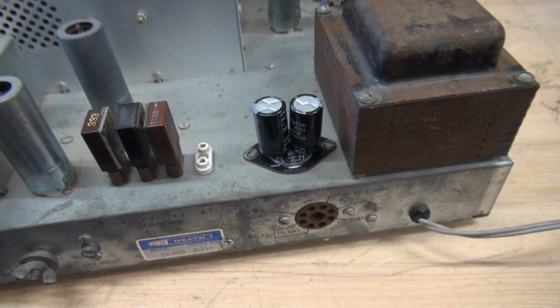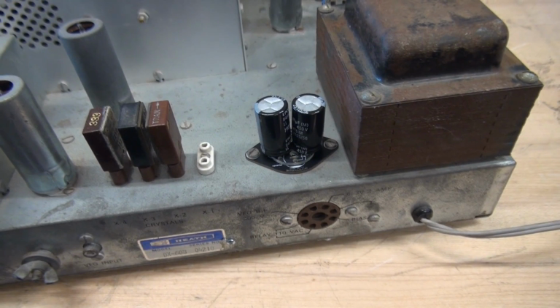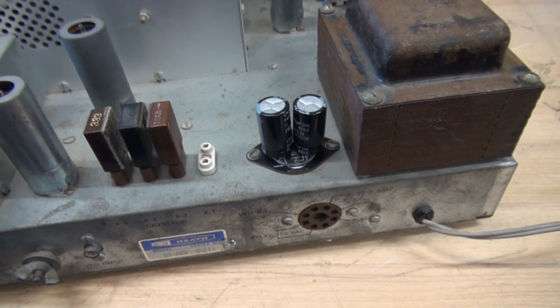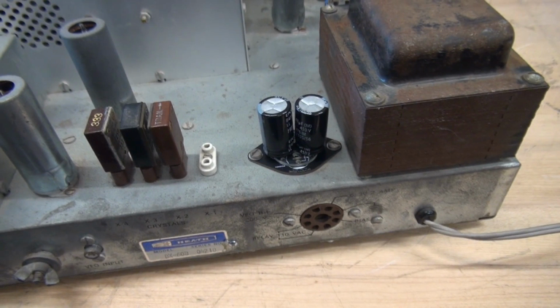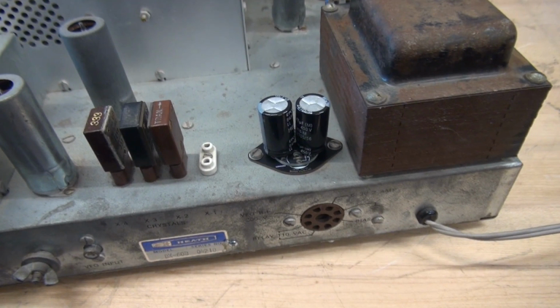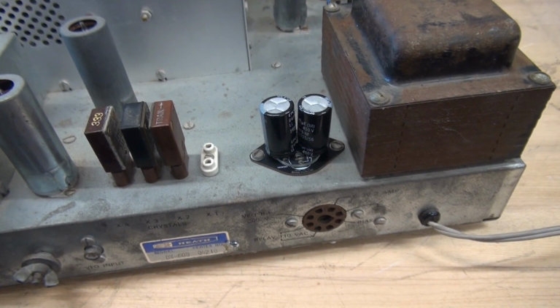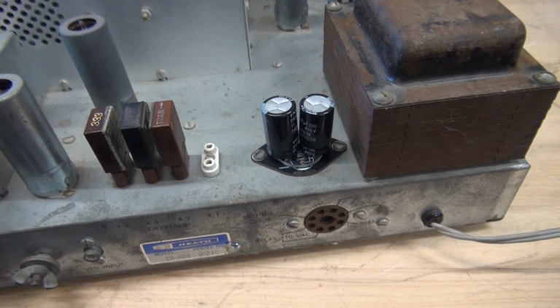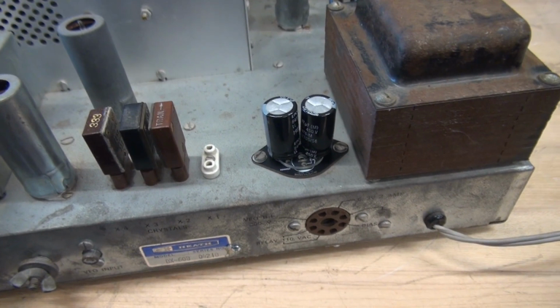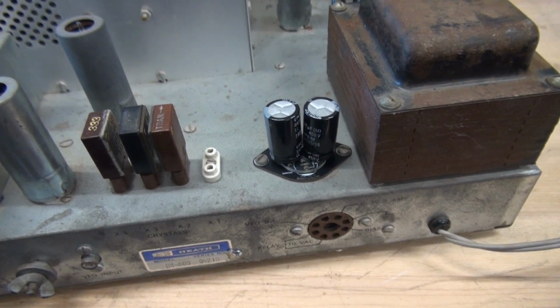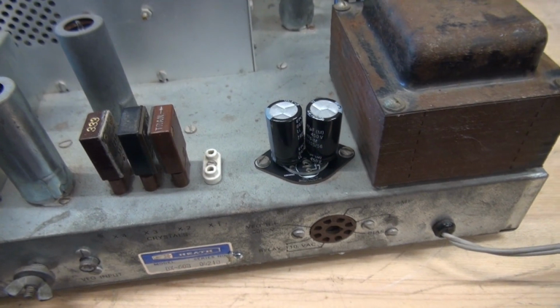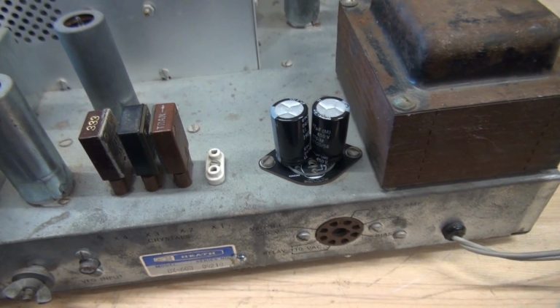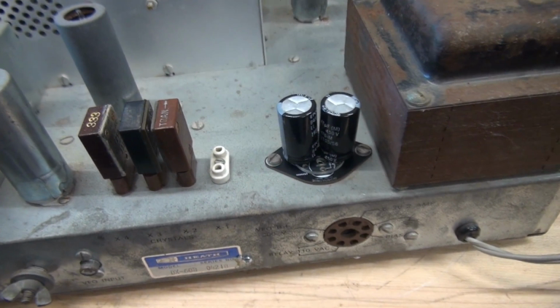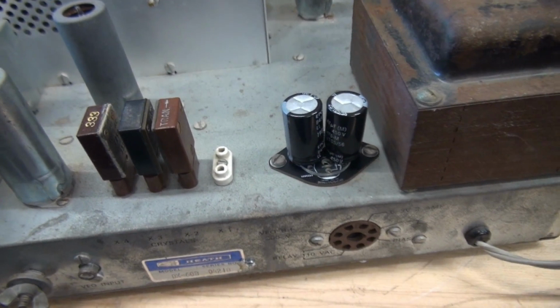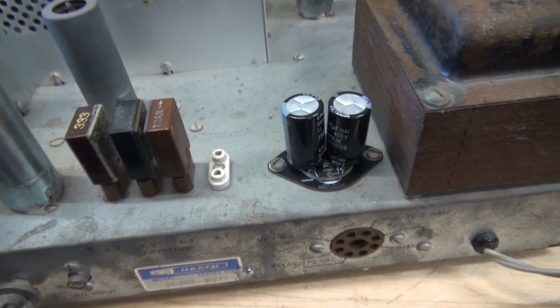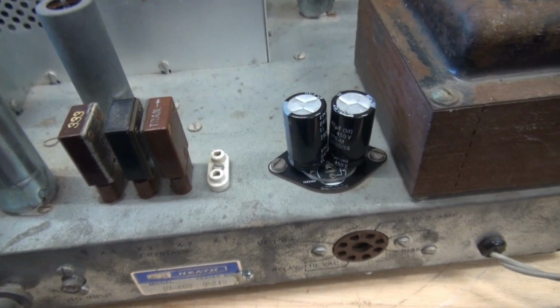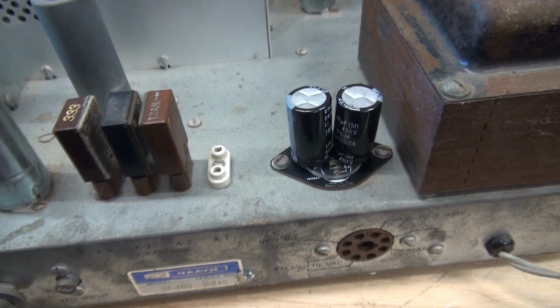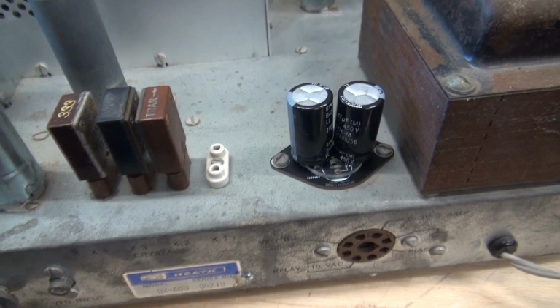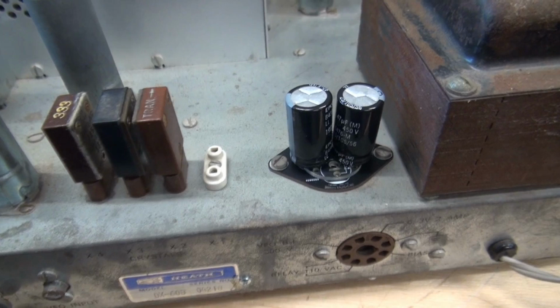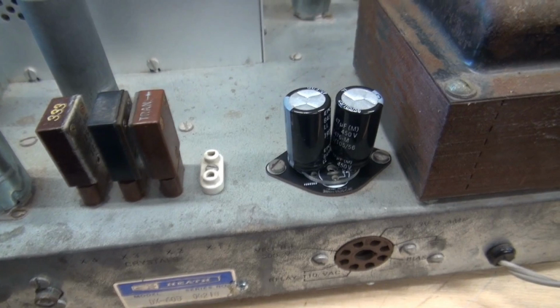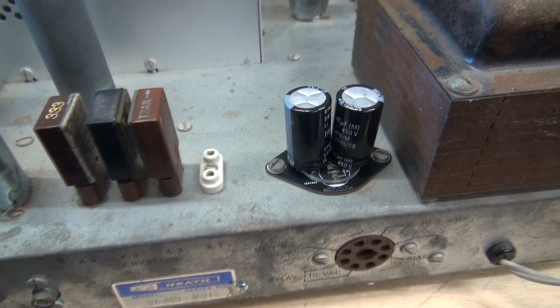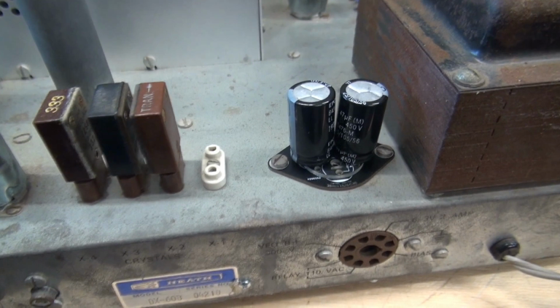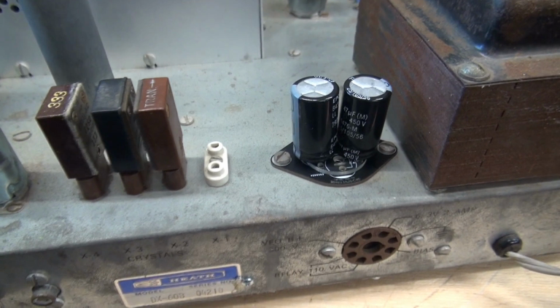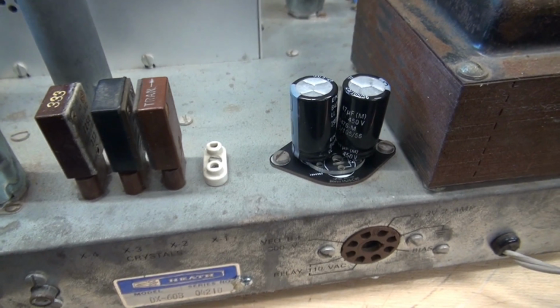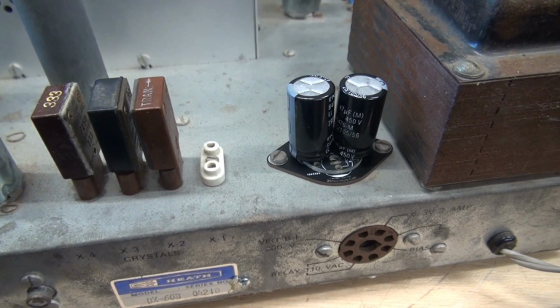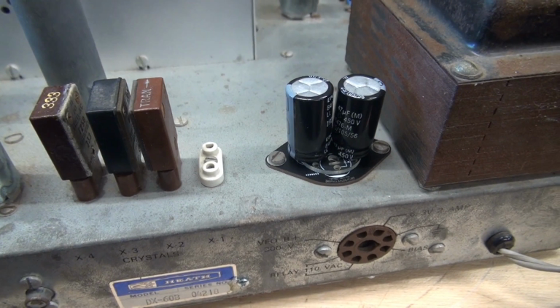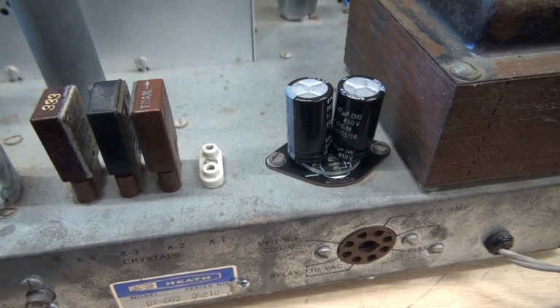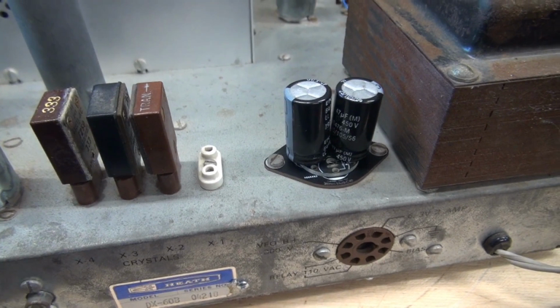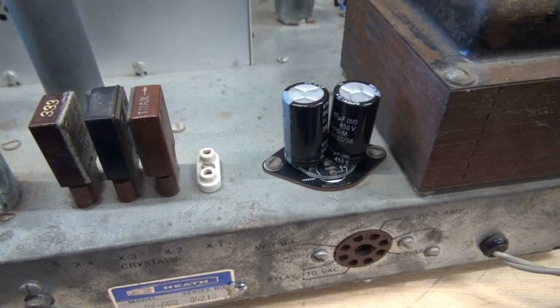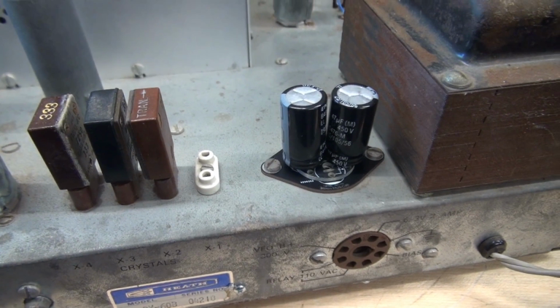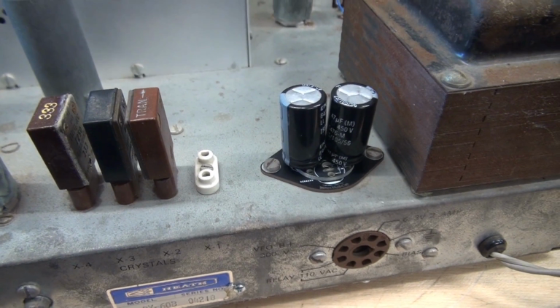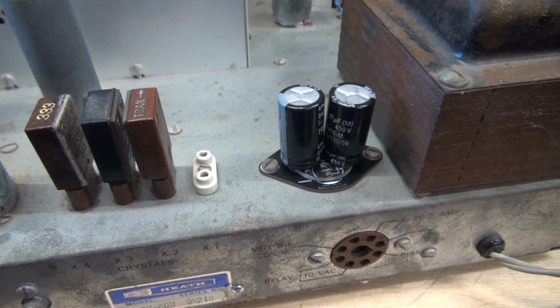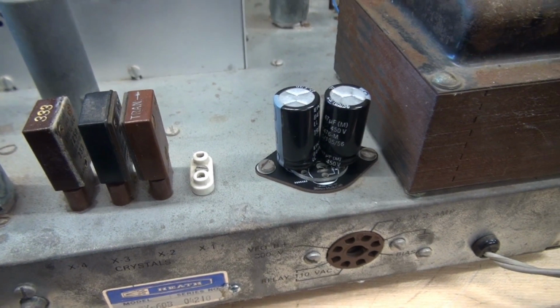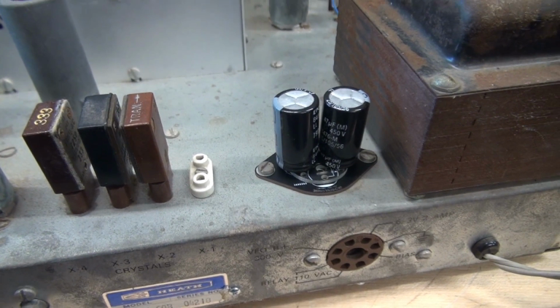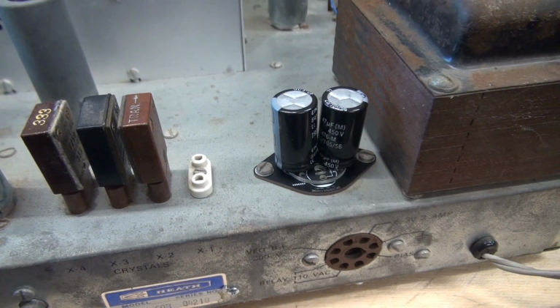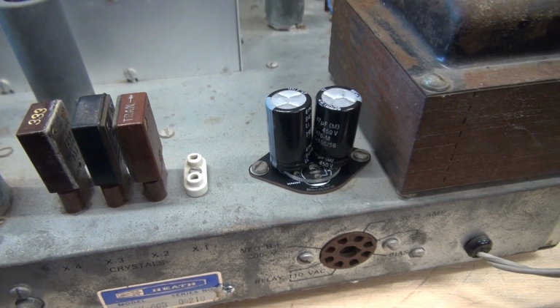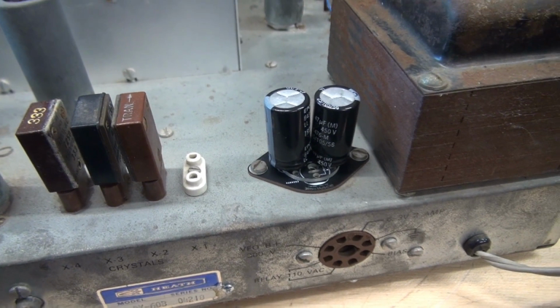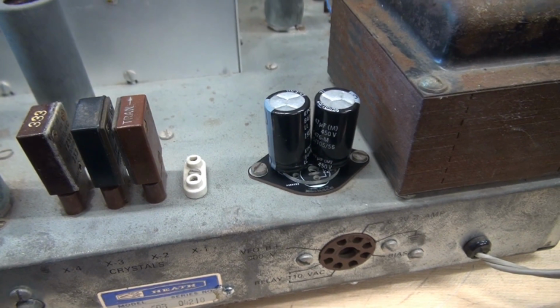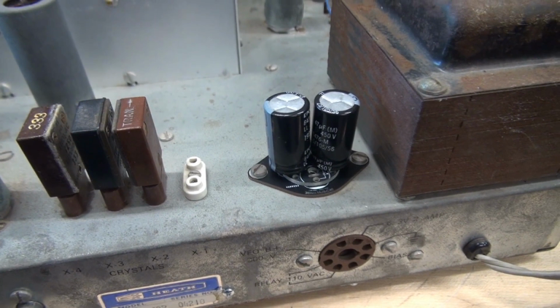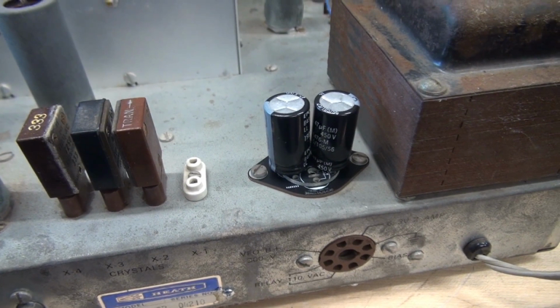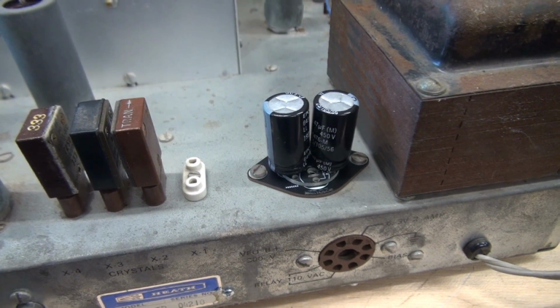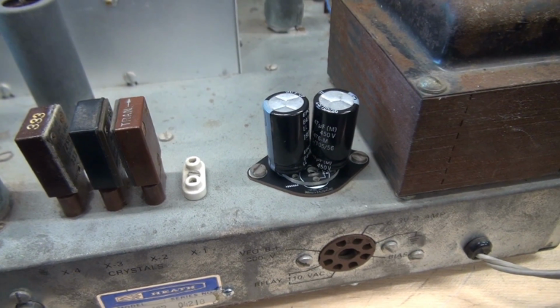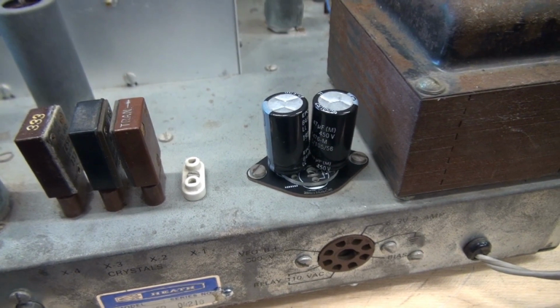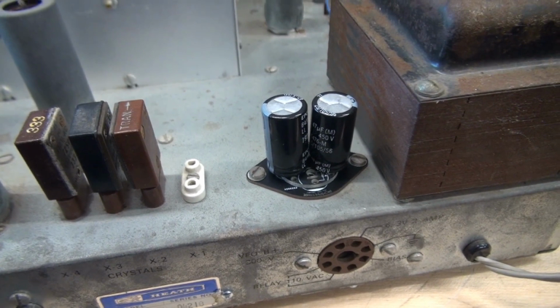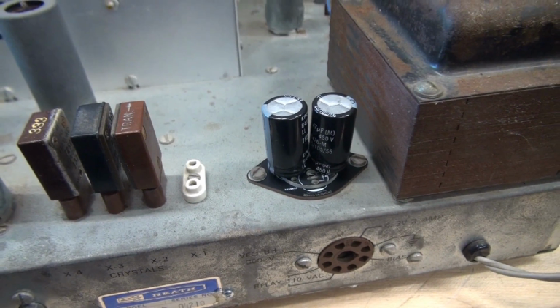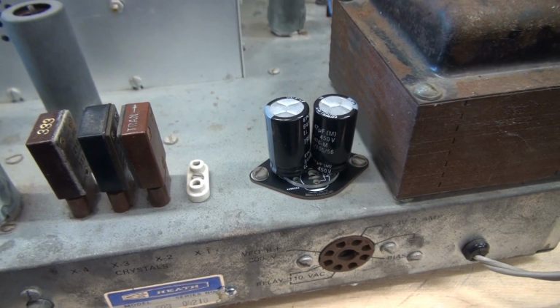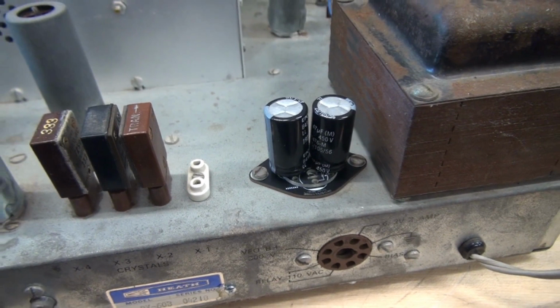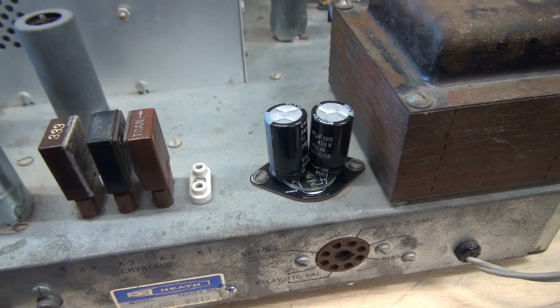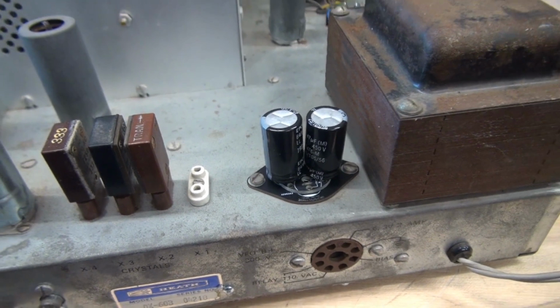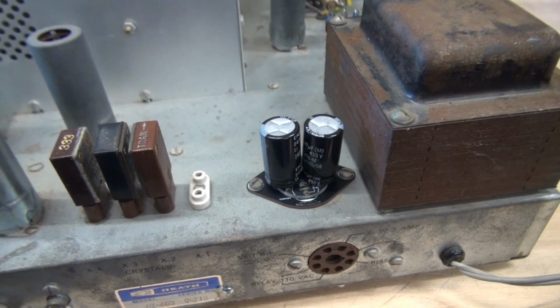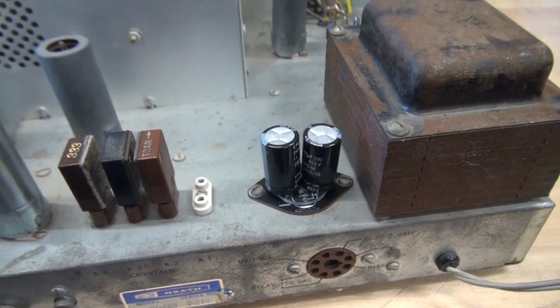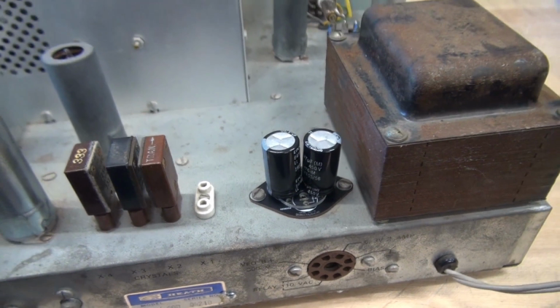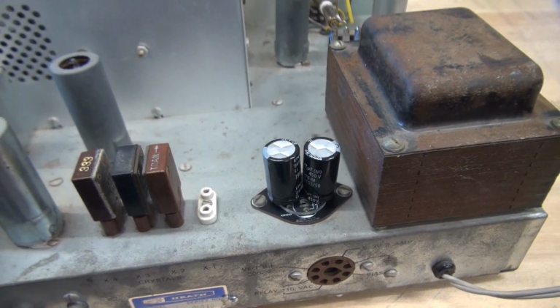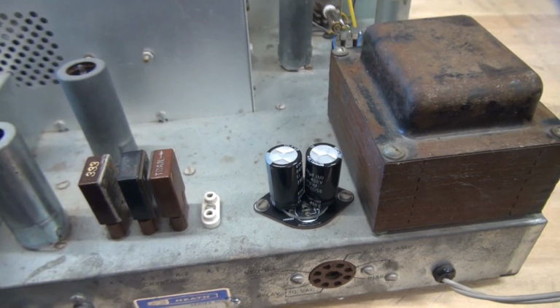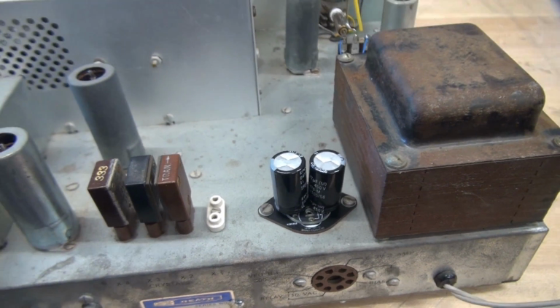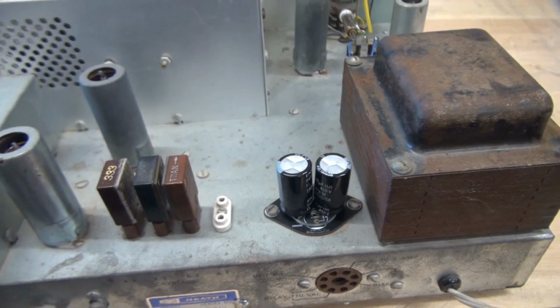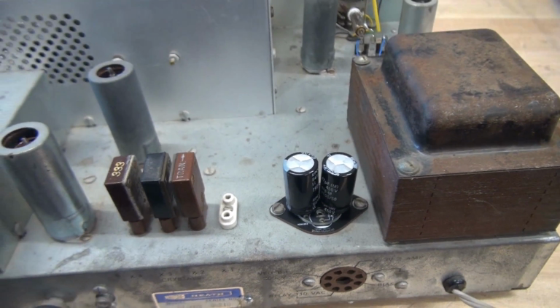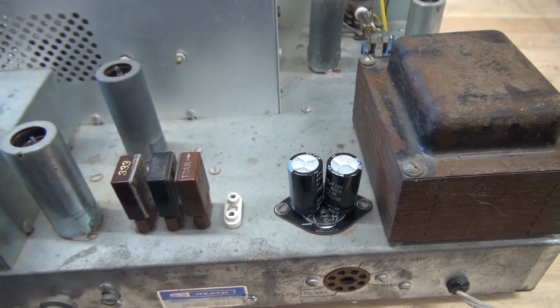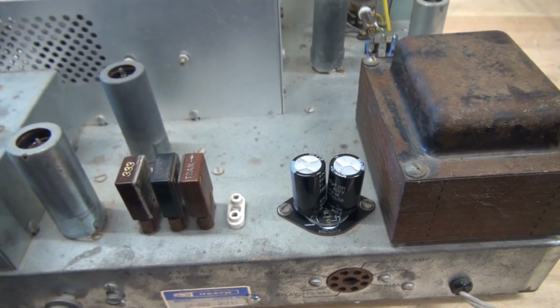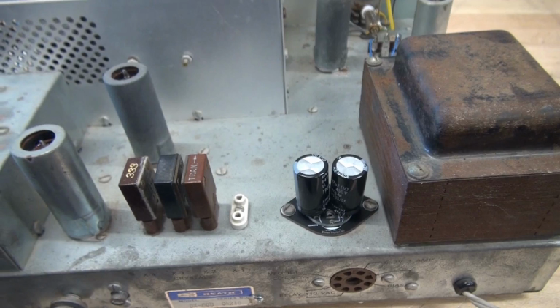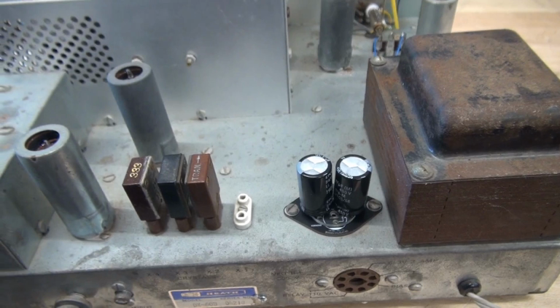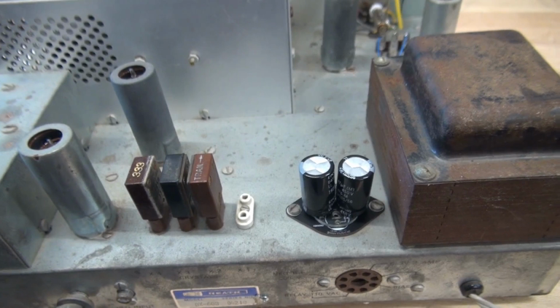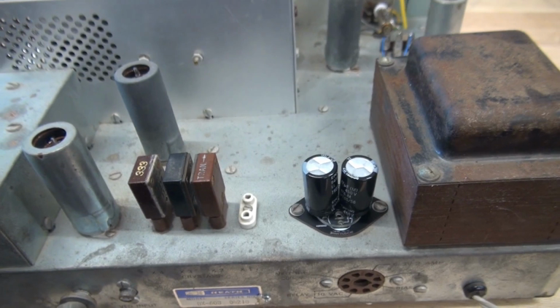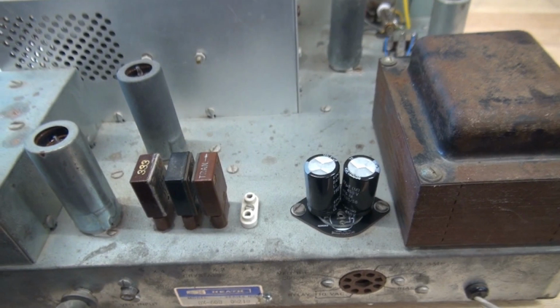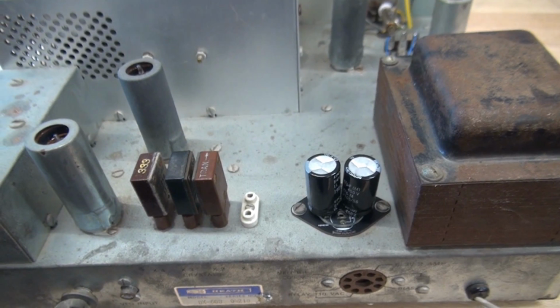Installation is complete. This is the top side of the two capacitors on the universal mount. Let's go underneath and see what that looks like.